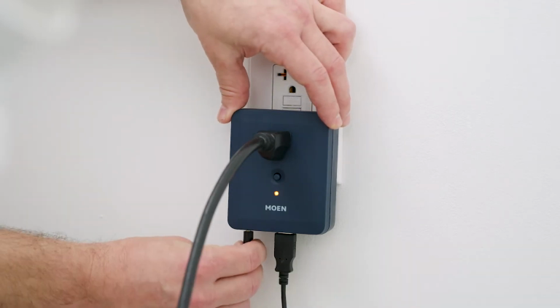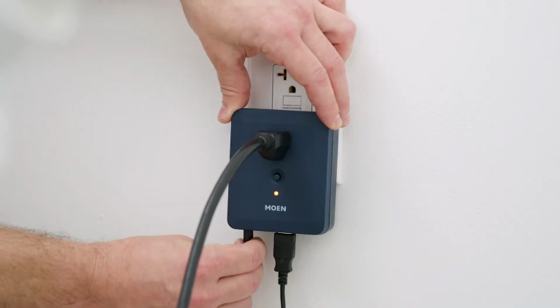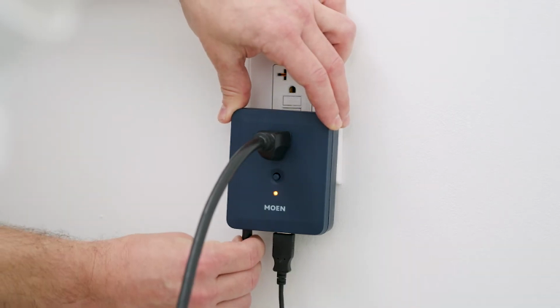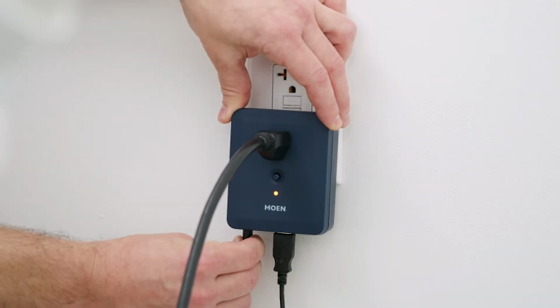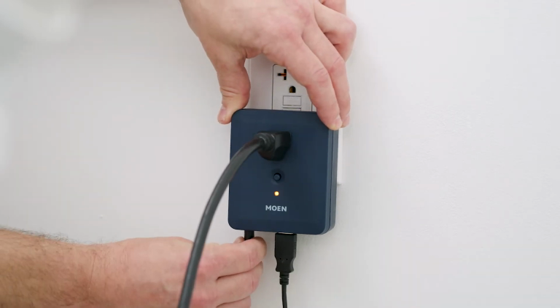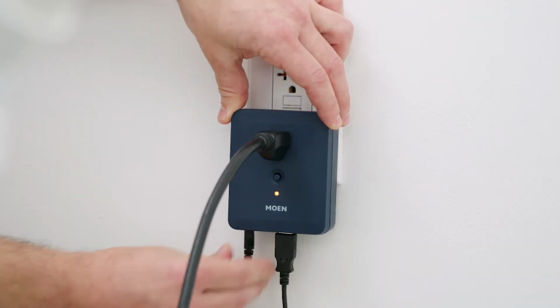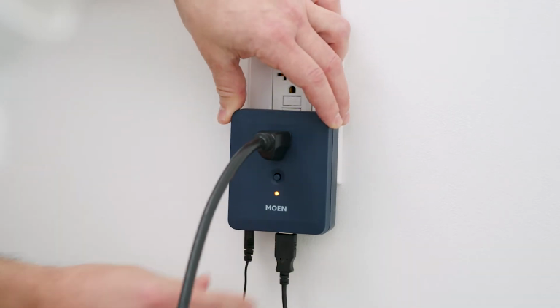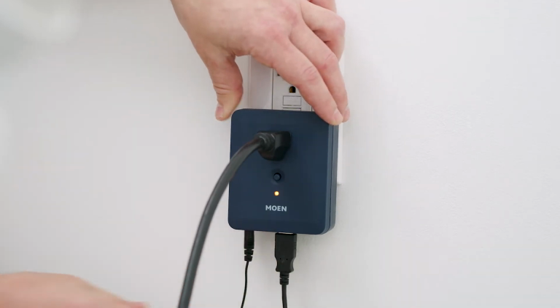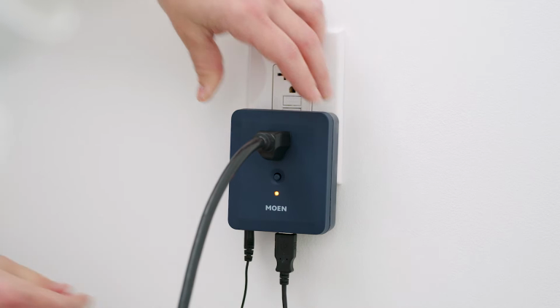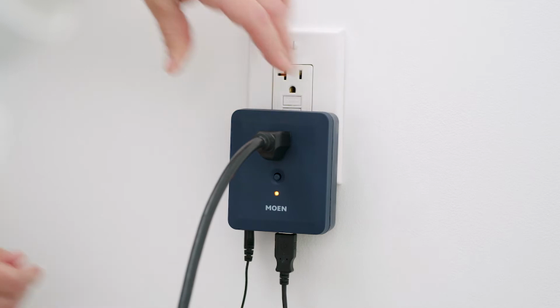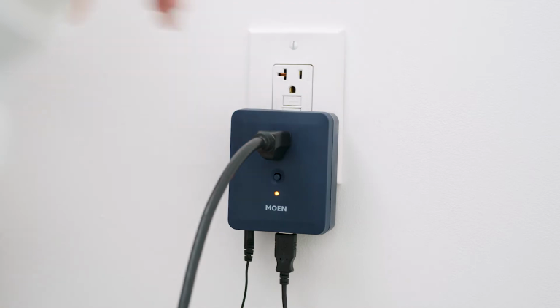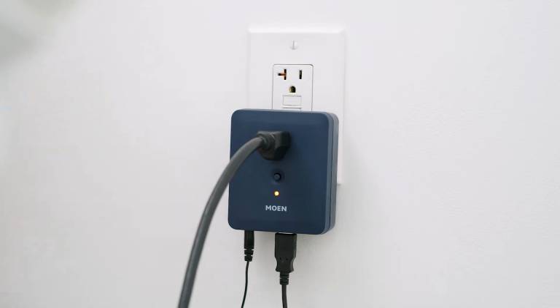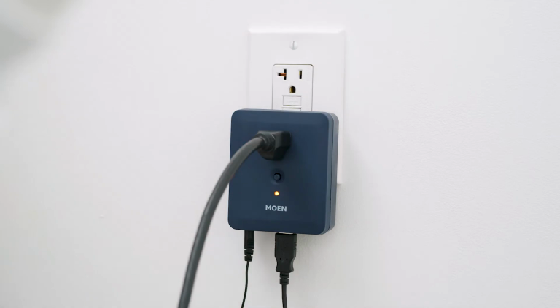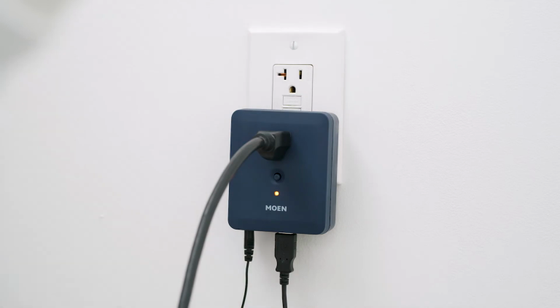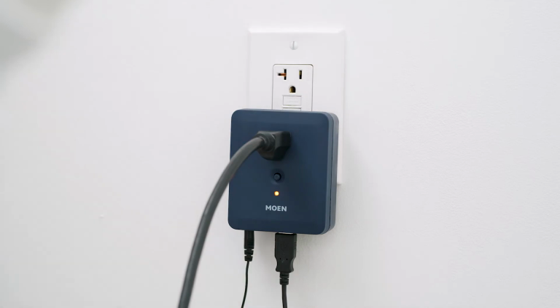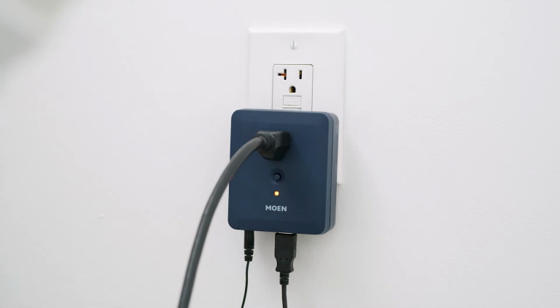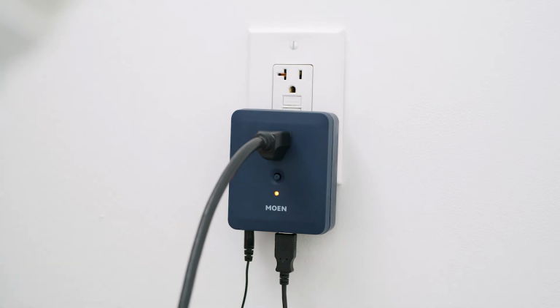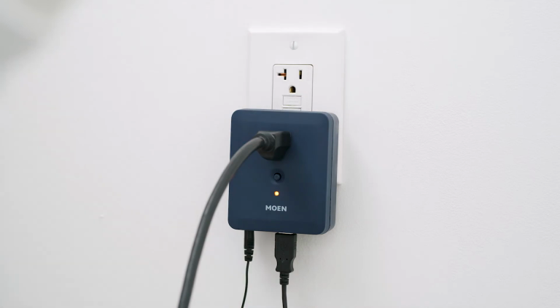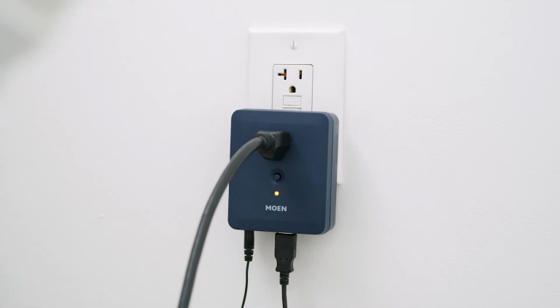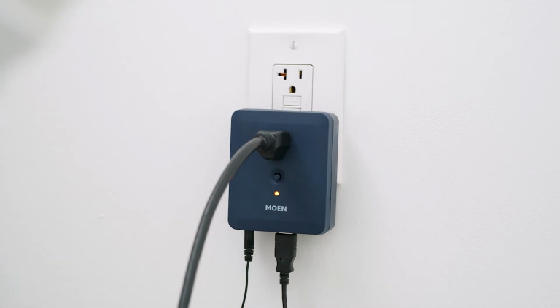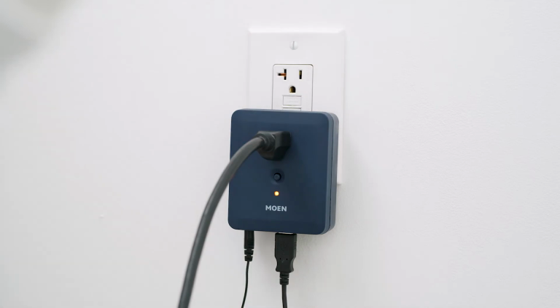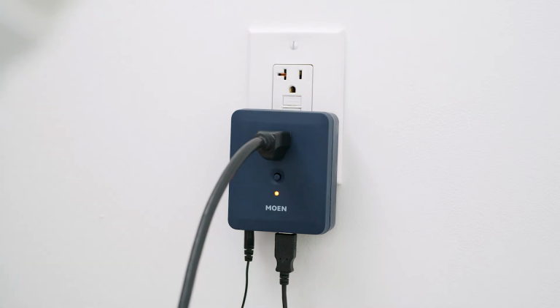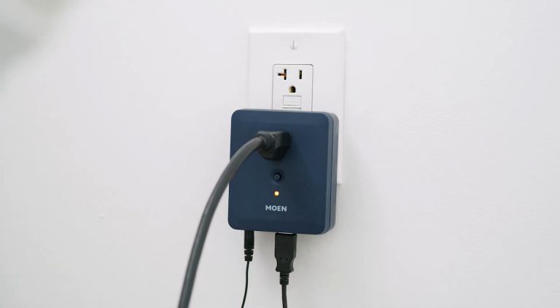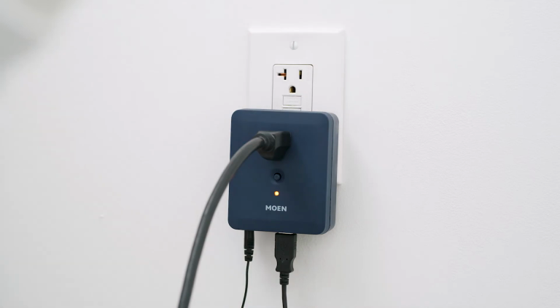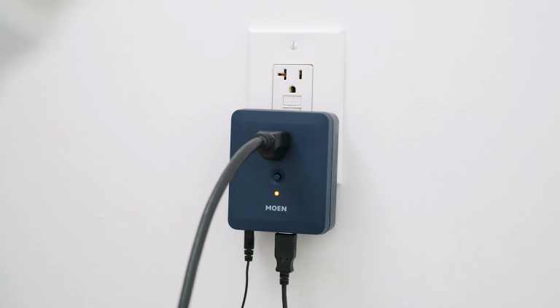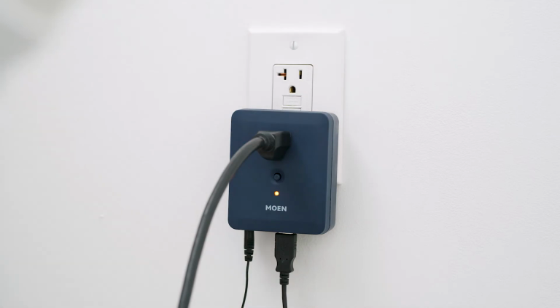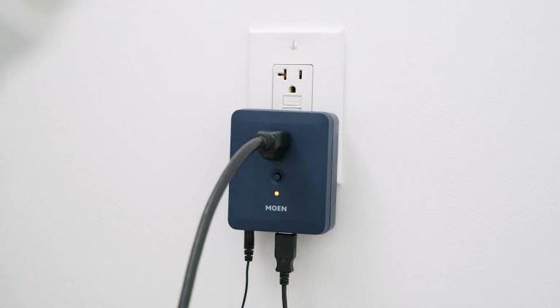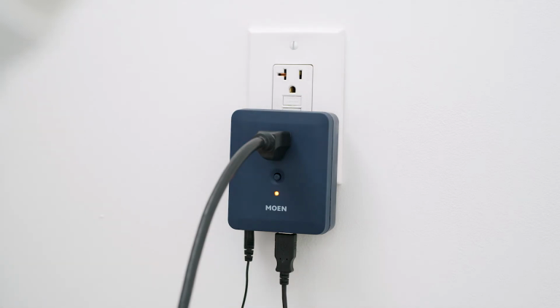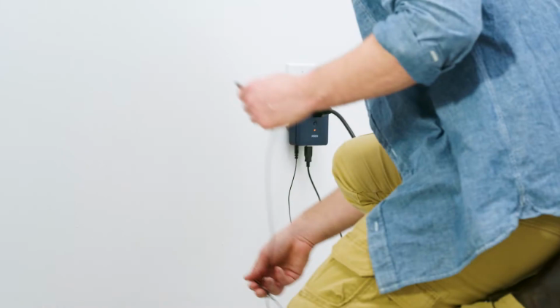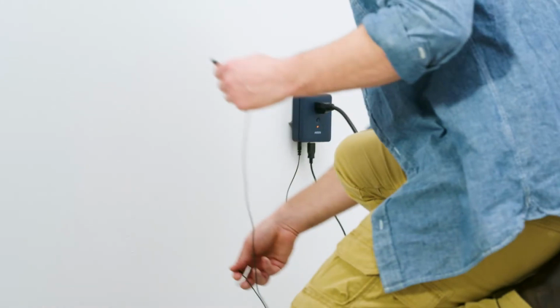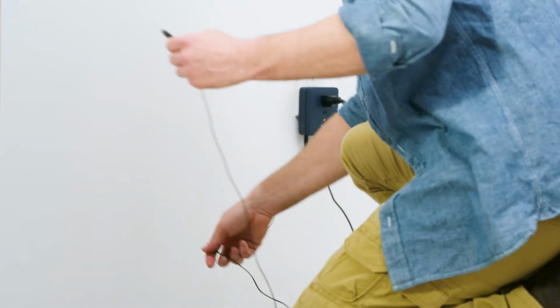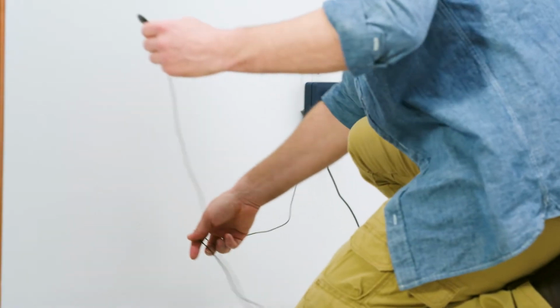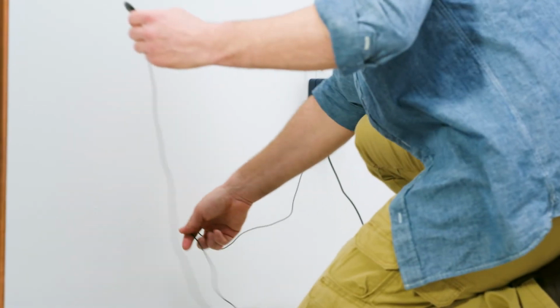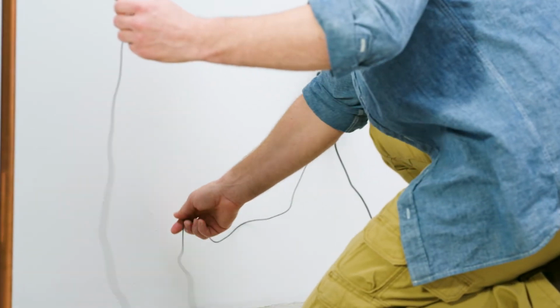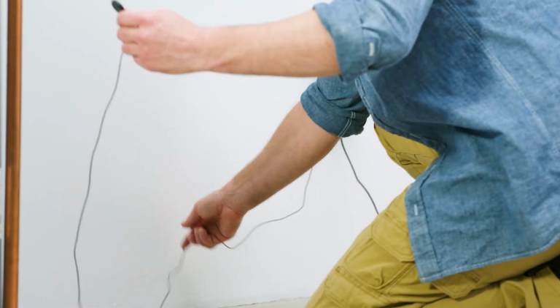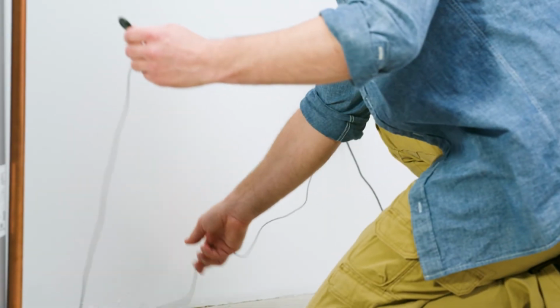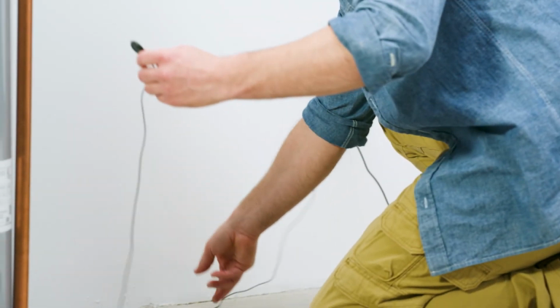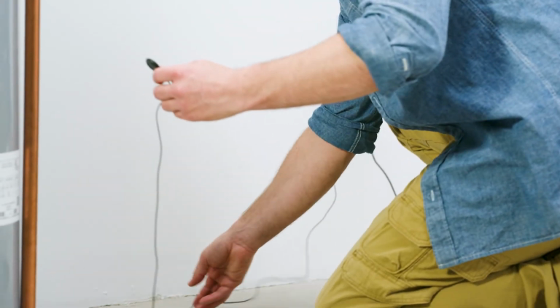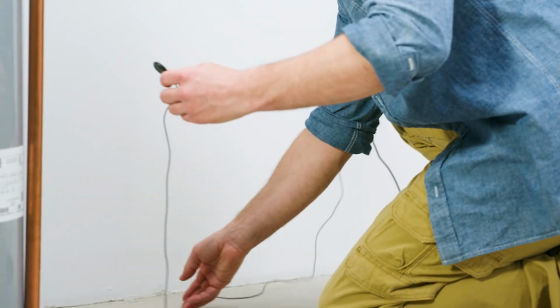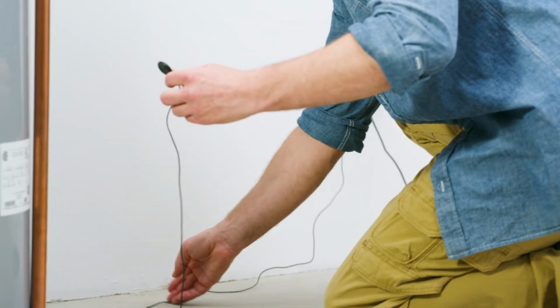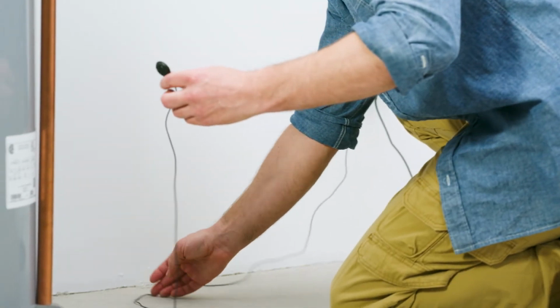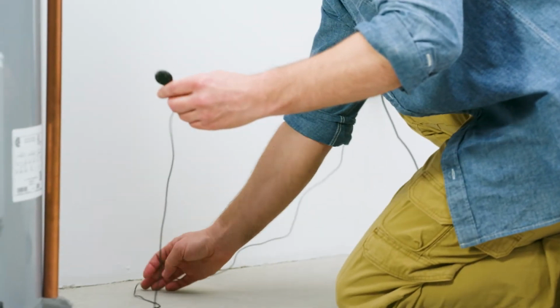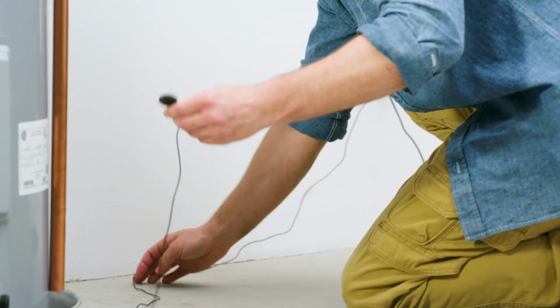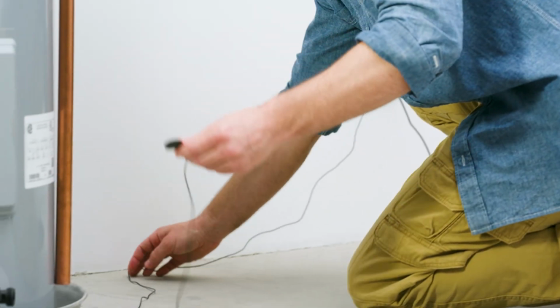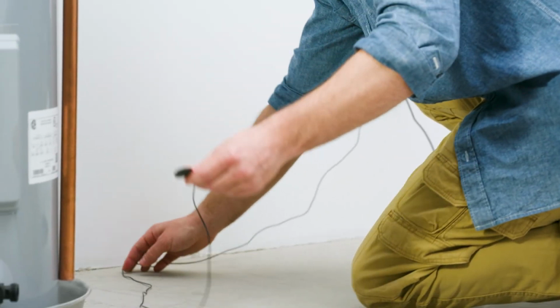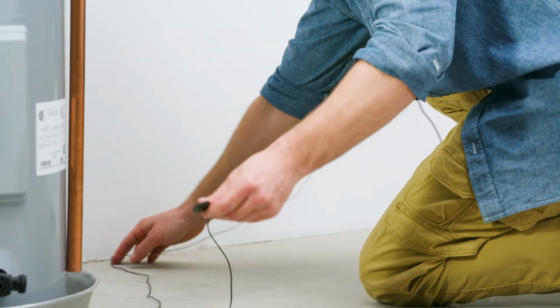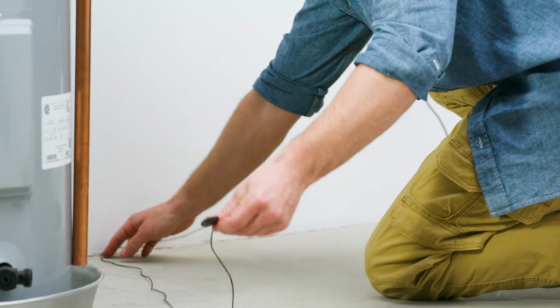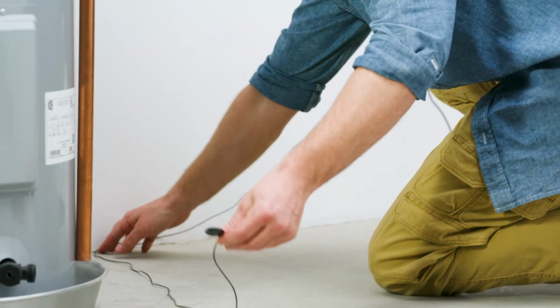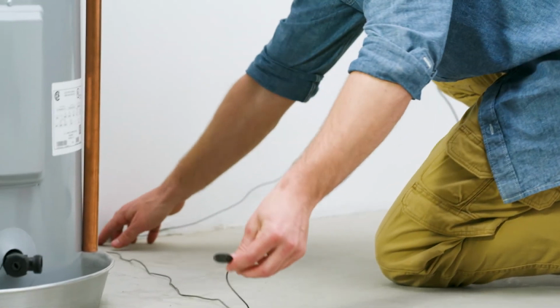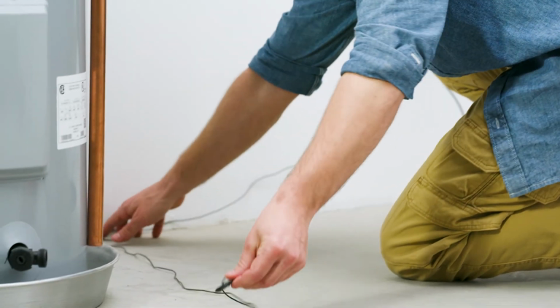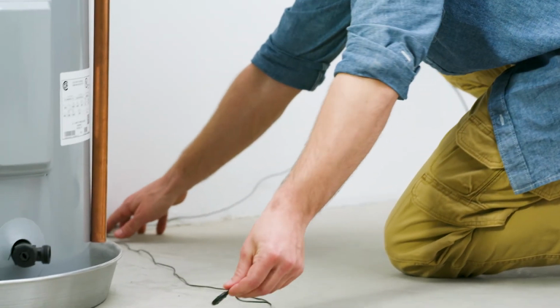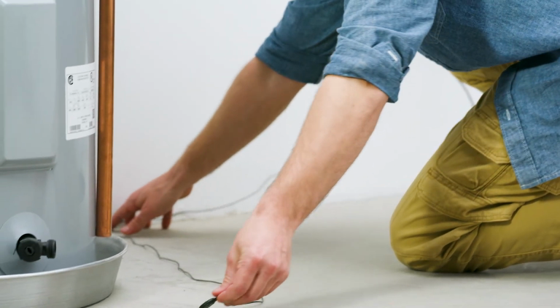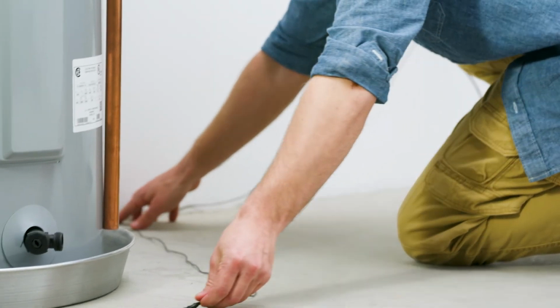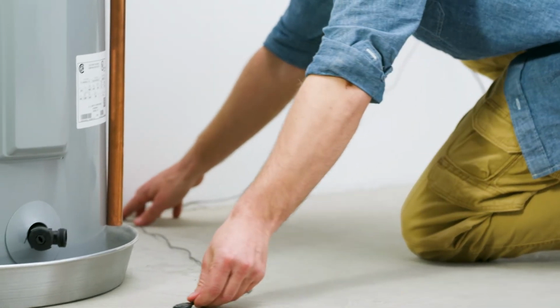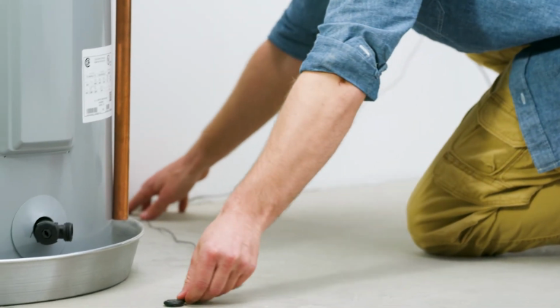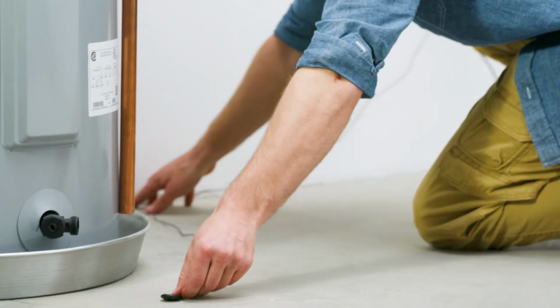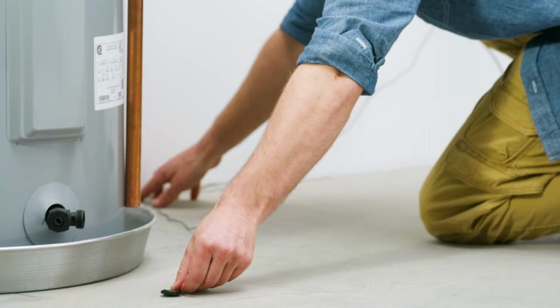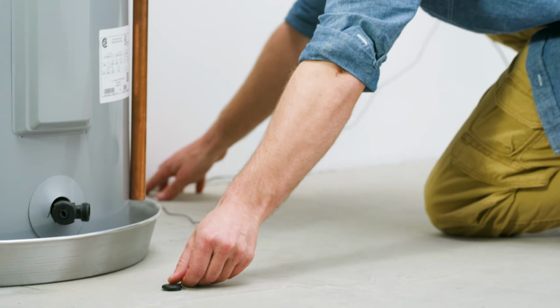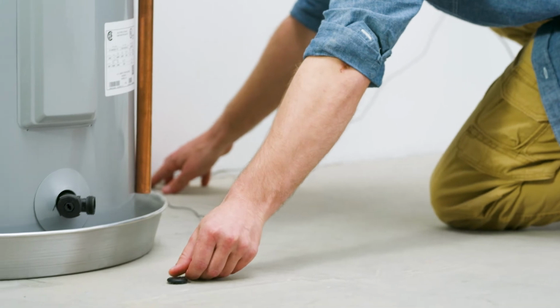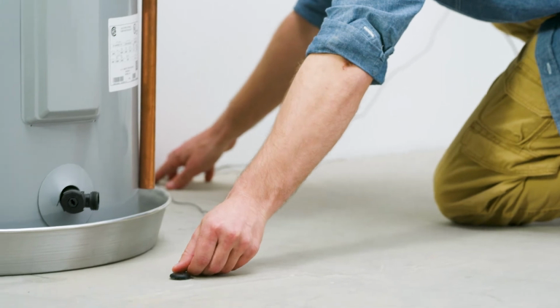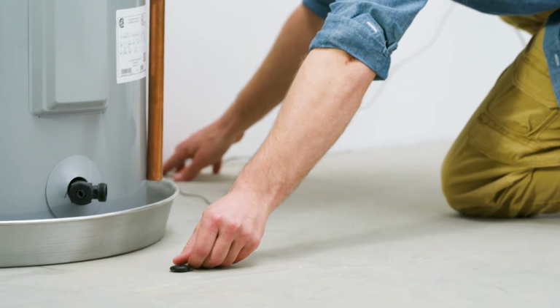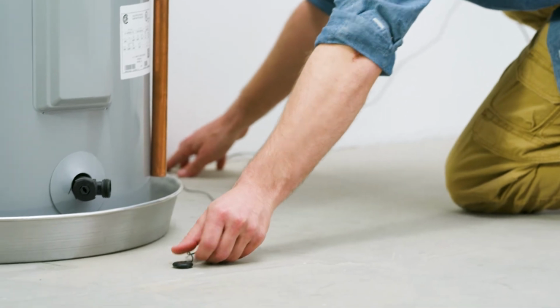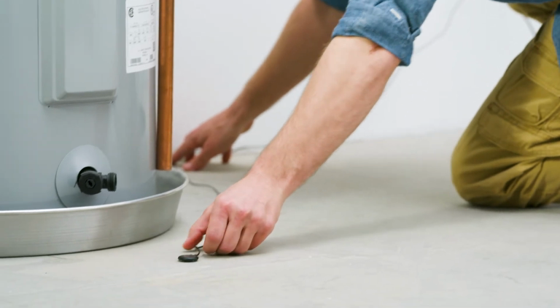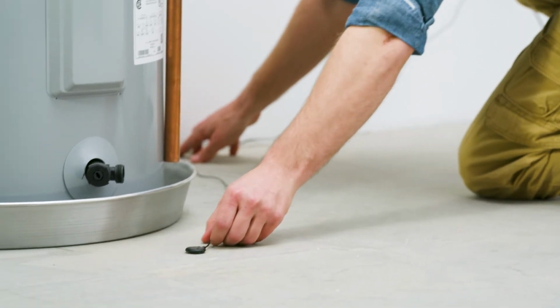Plug the leak sensing disk connector into the left port of the monitor. Additional leak sensing cables are sold separately. Then, set the disk flat on the floor to allow proper detection.